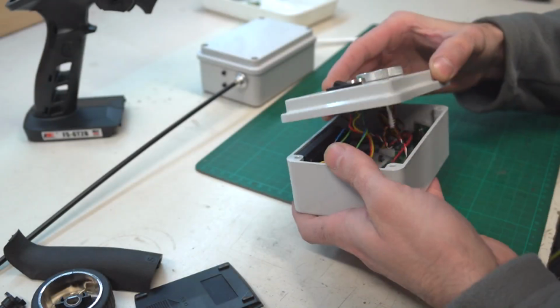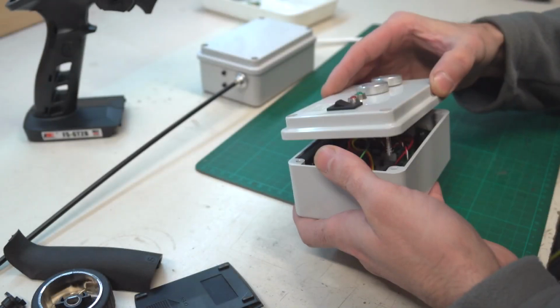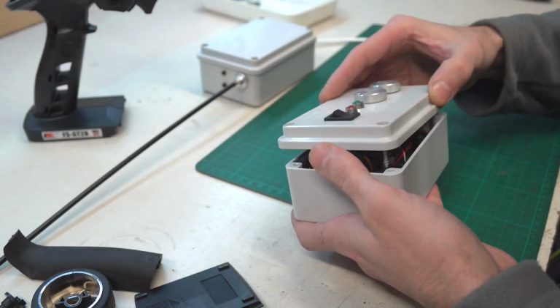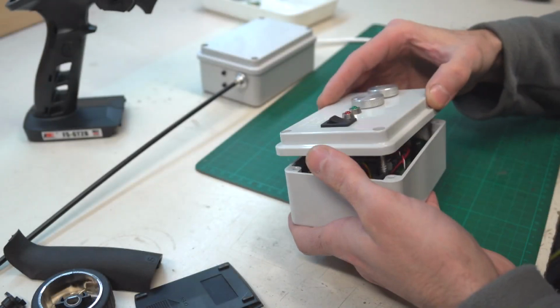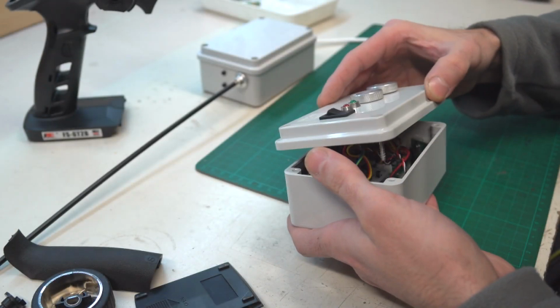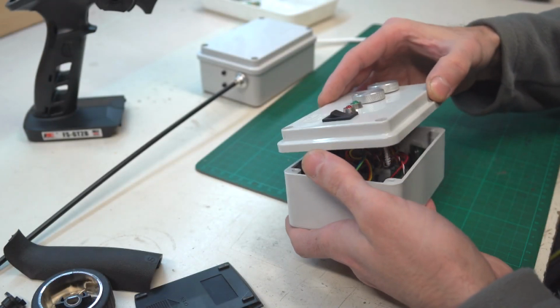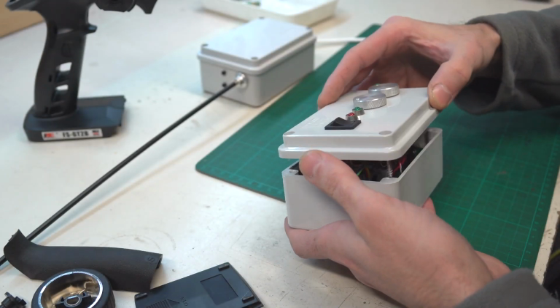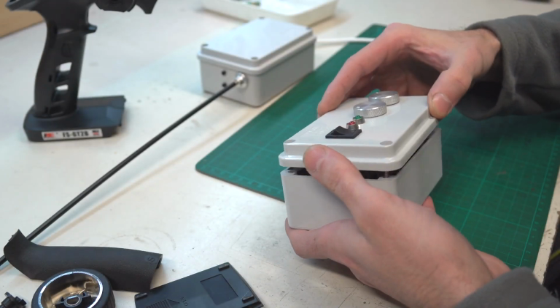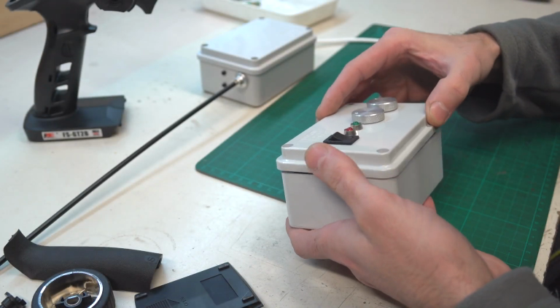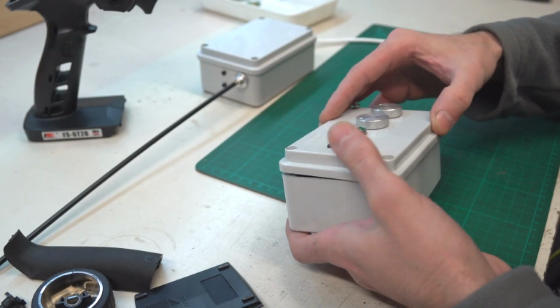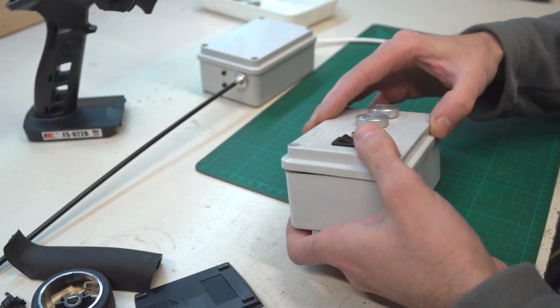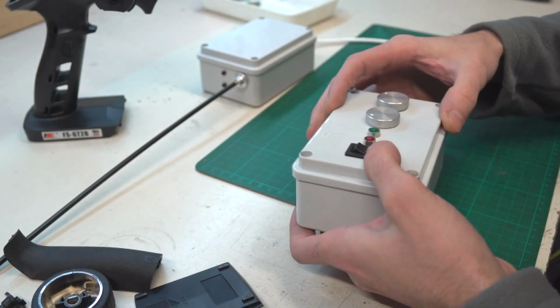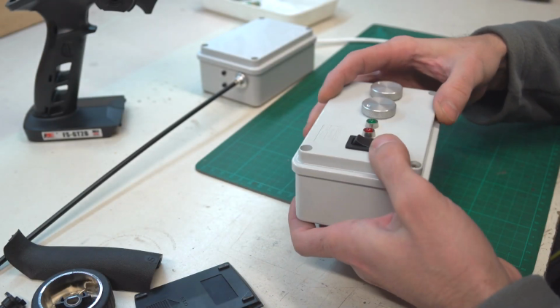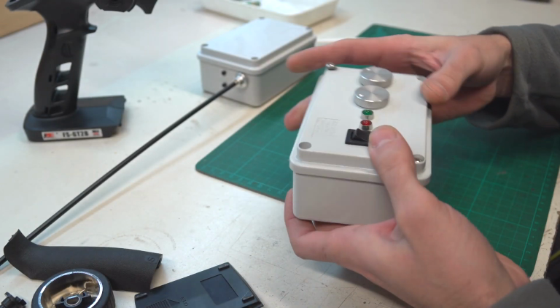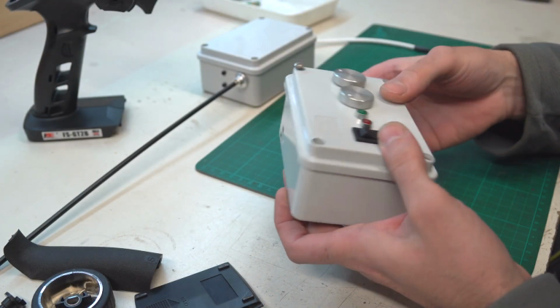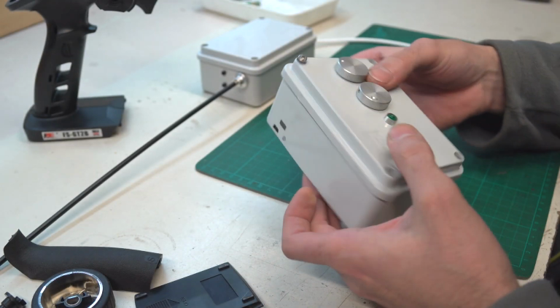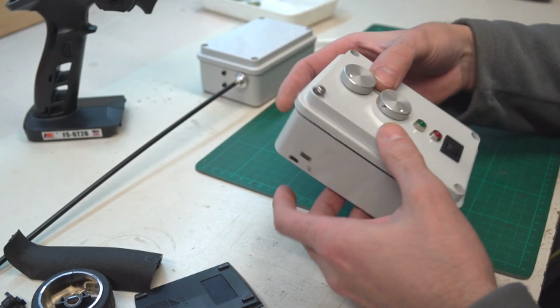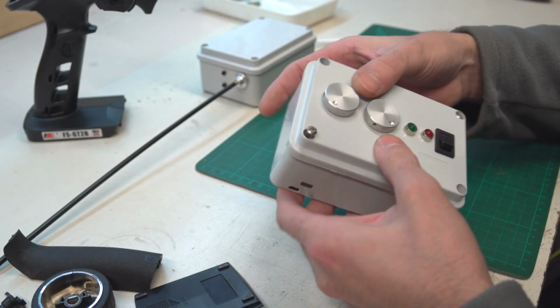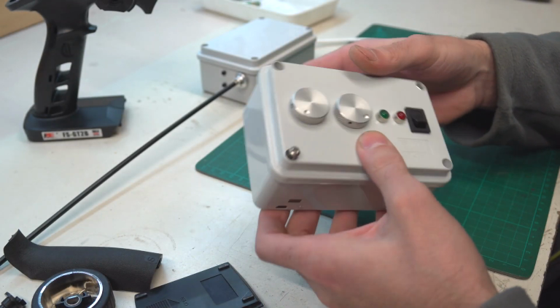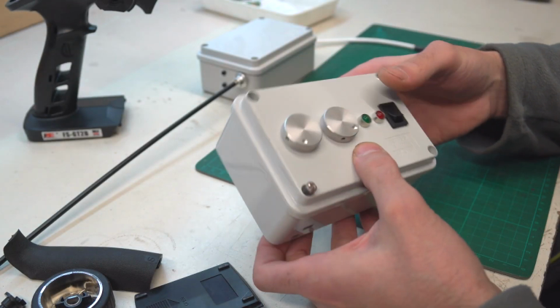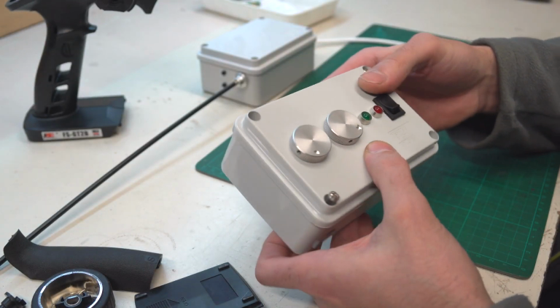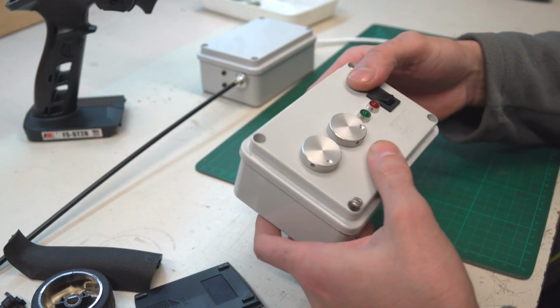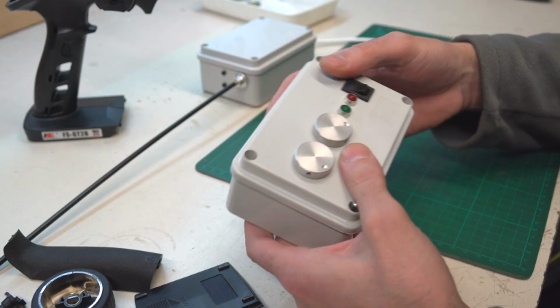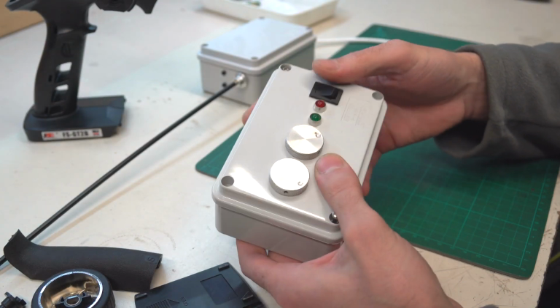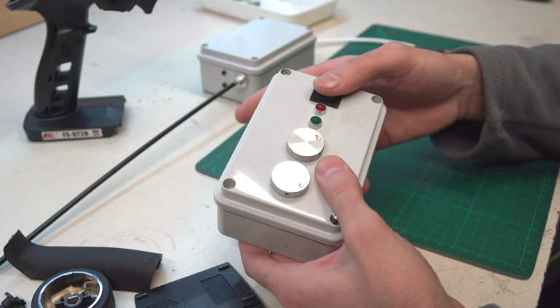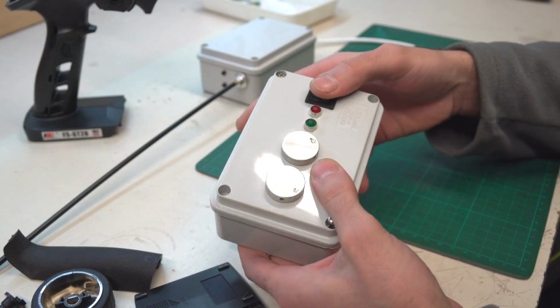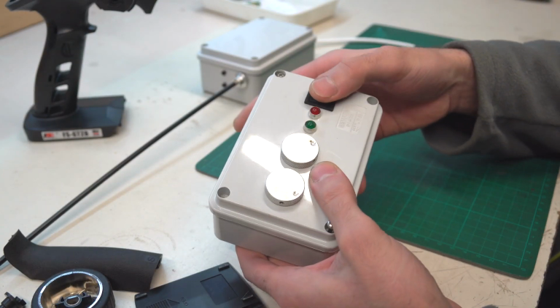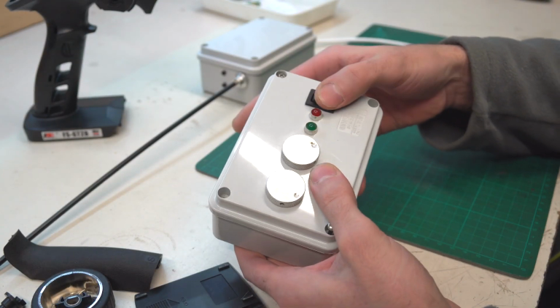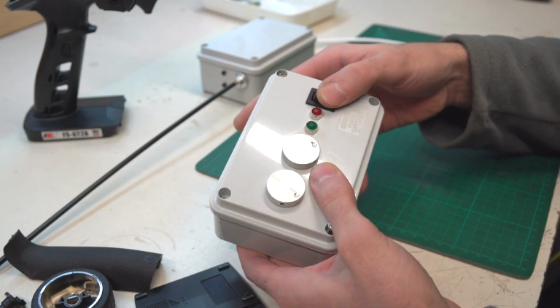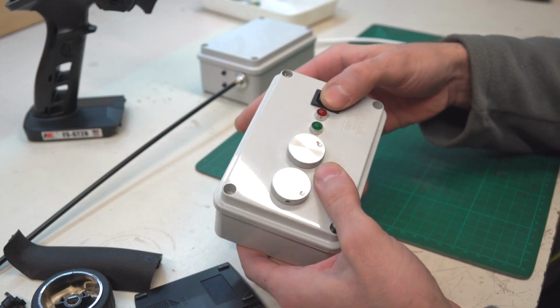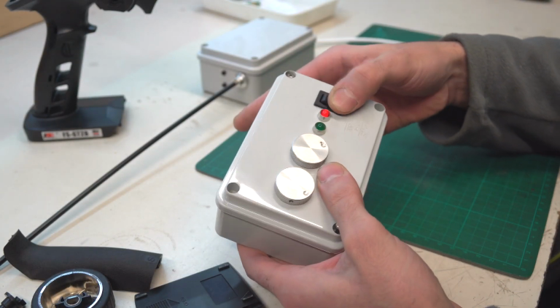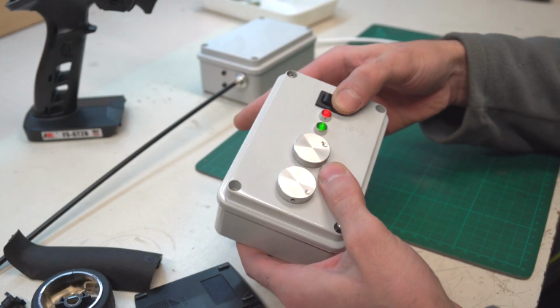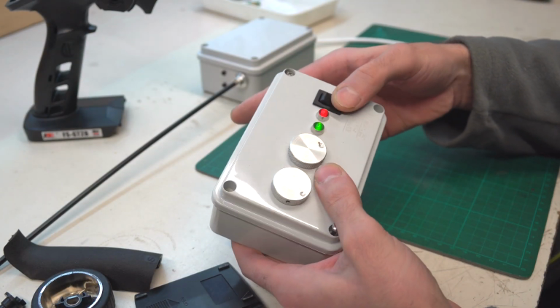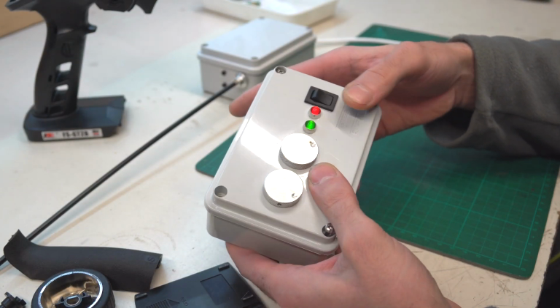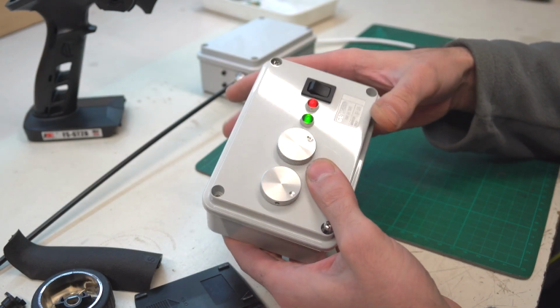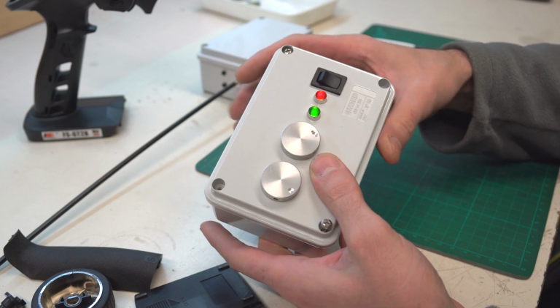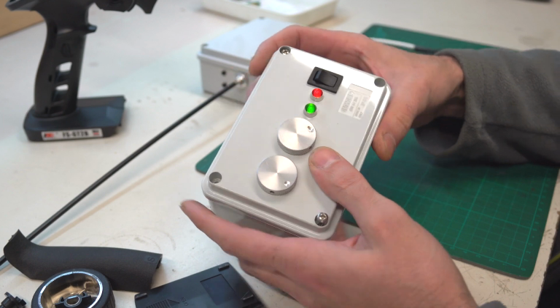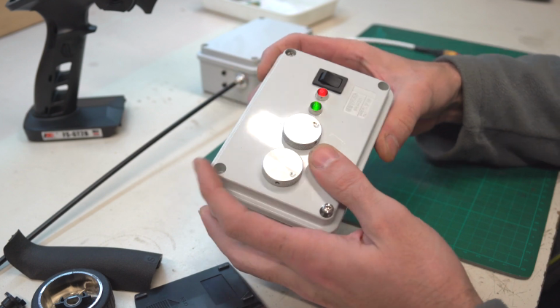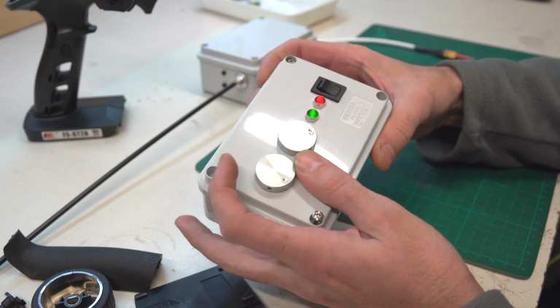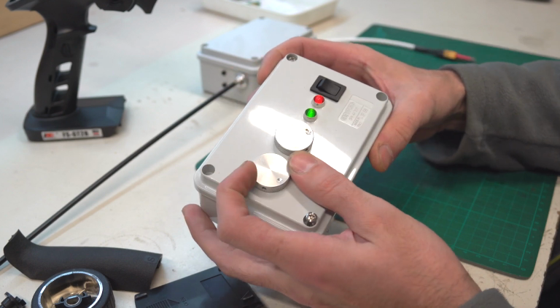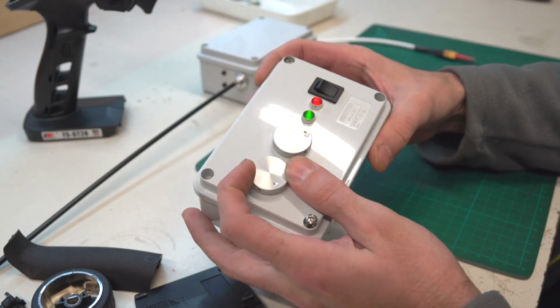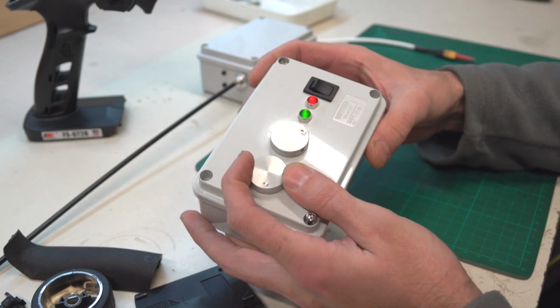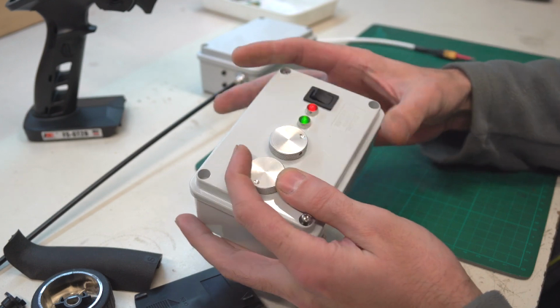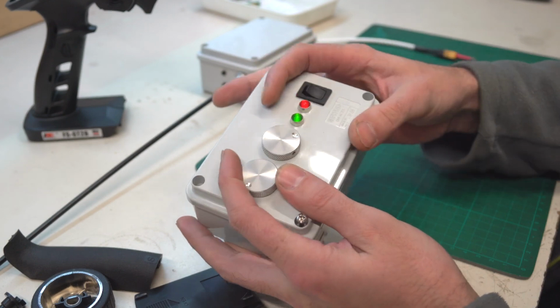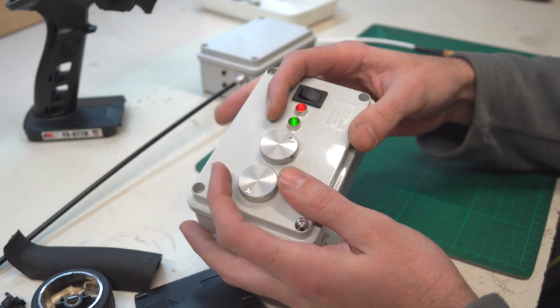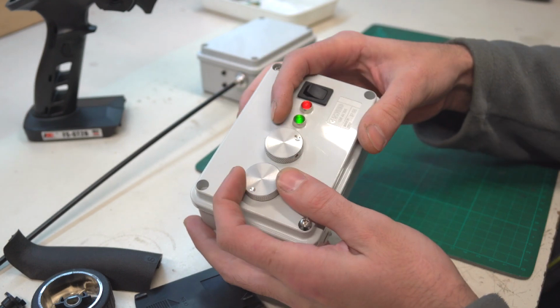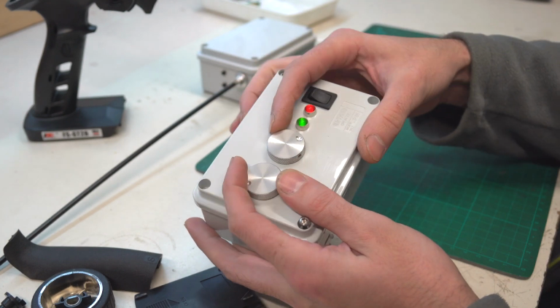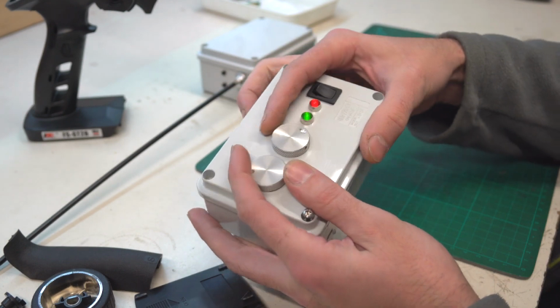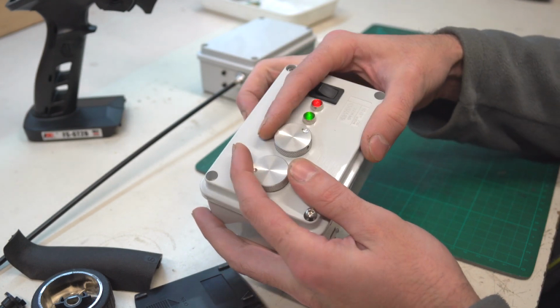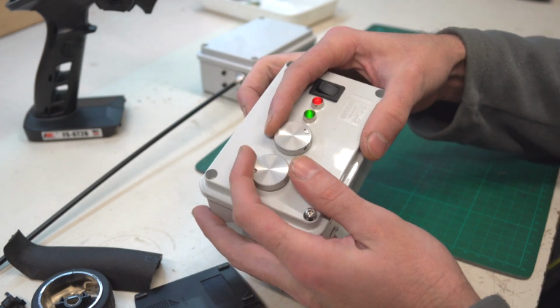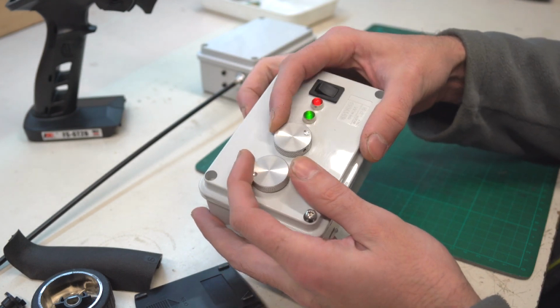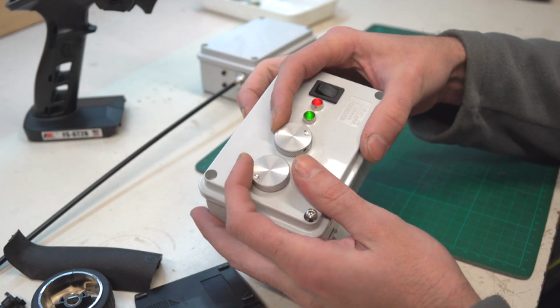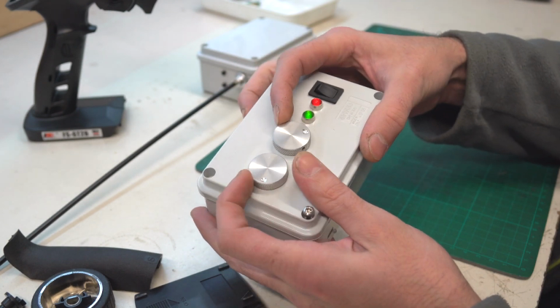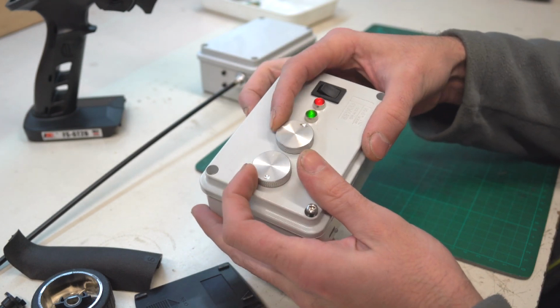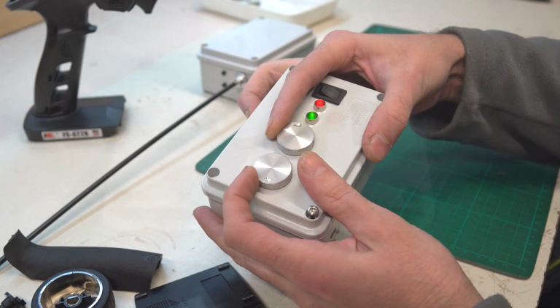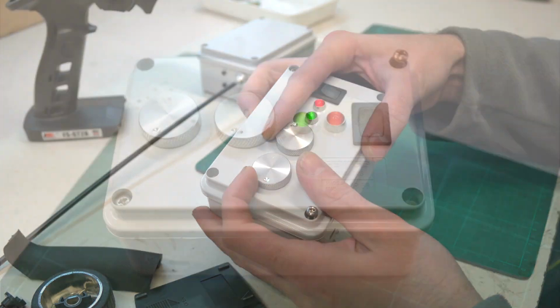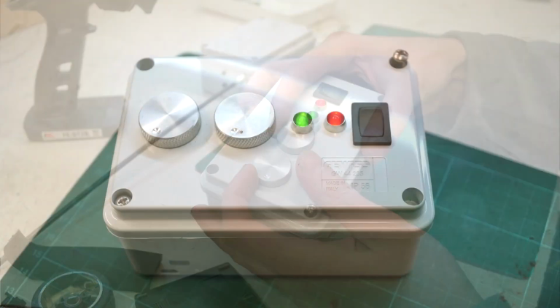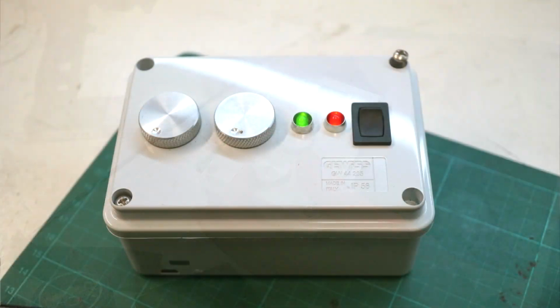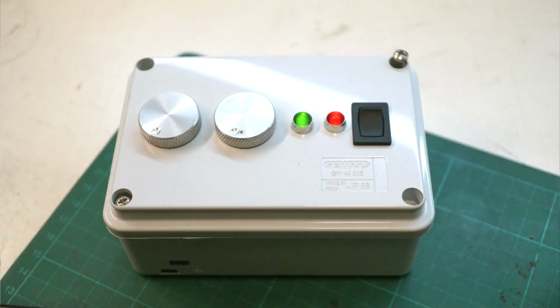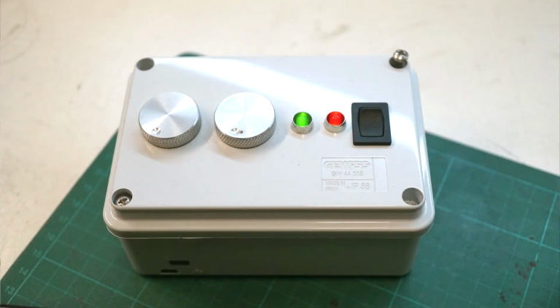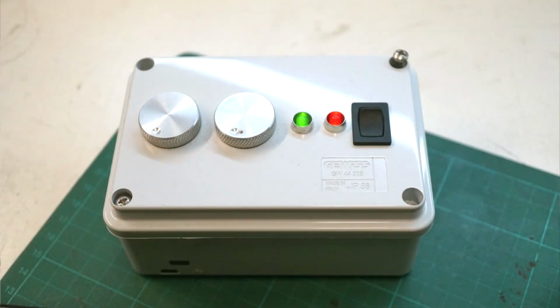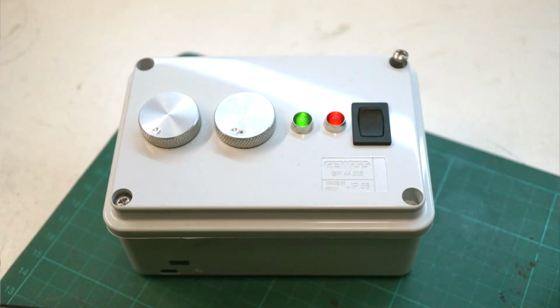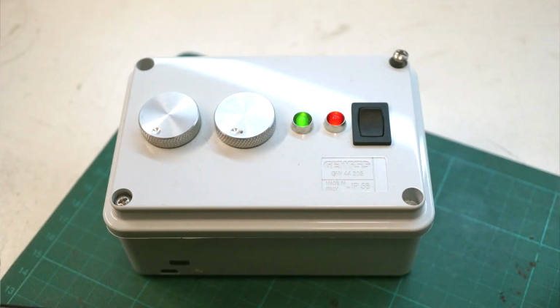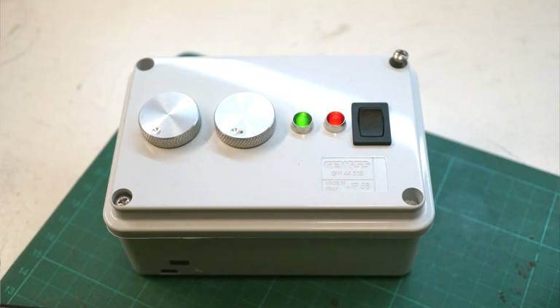I think that's all about the transmitter. Basically I just changed the housing and put all the switches, potentiometers, and LEDs out of it.